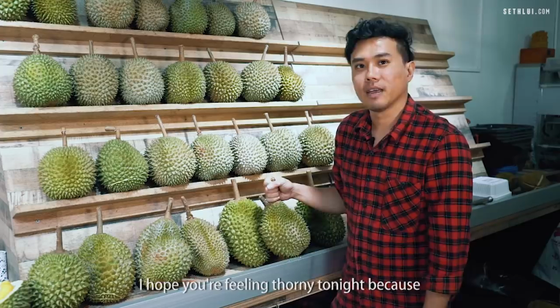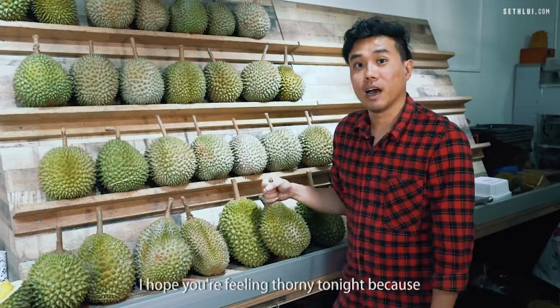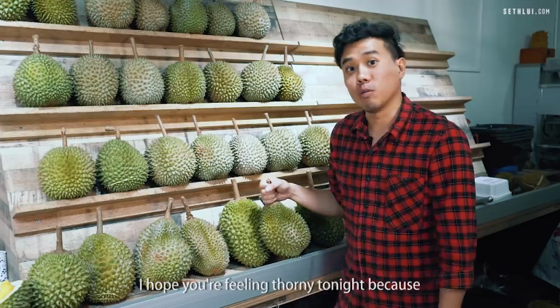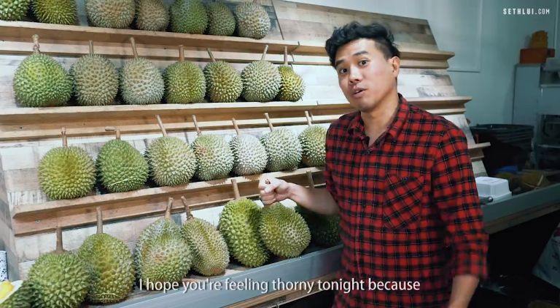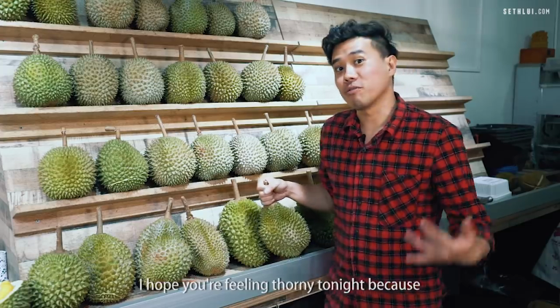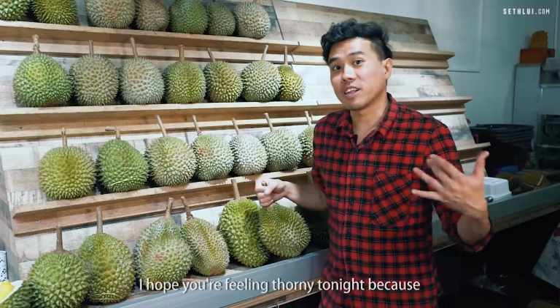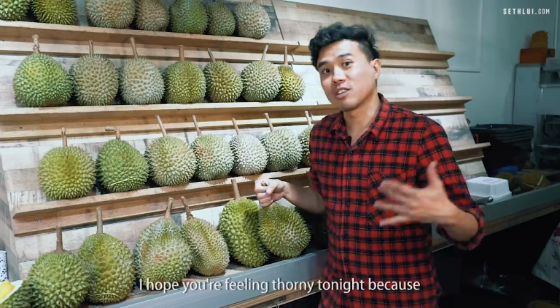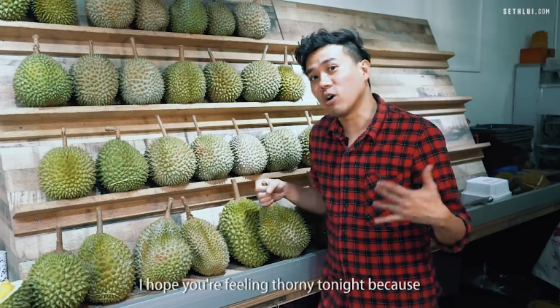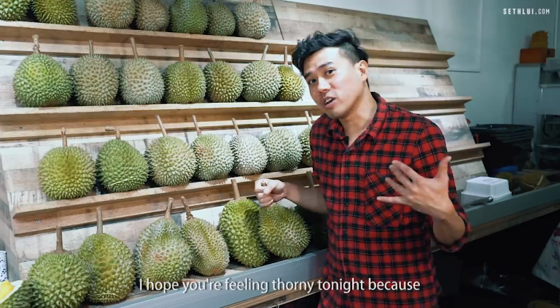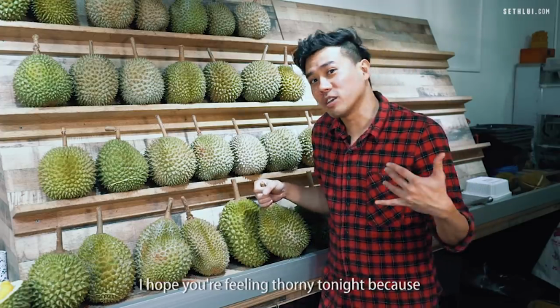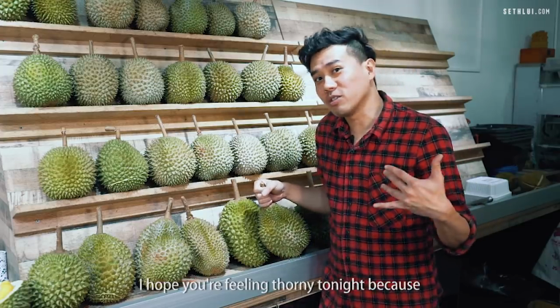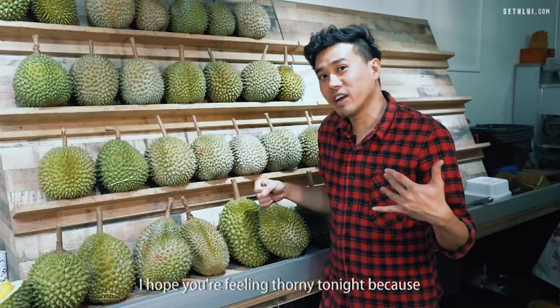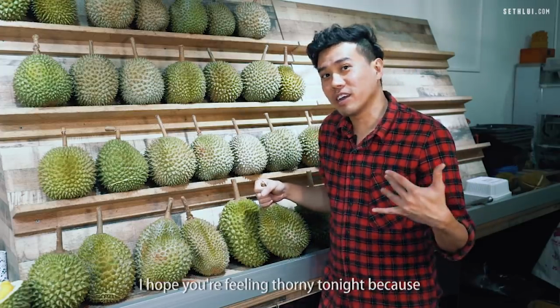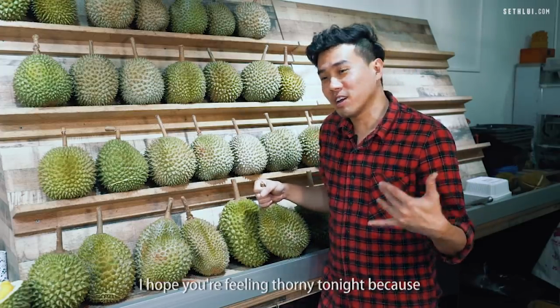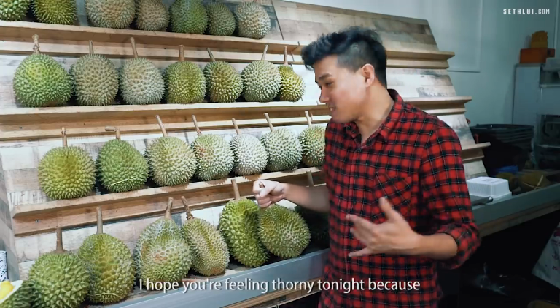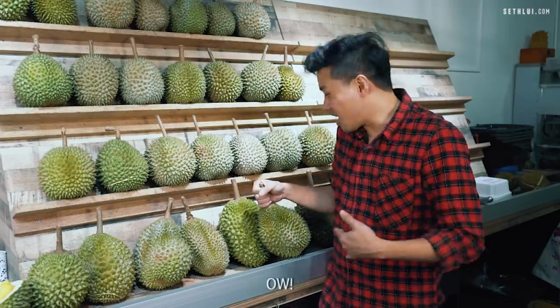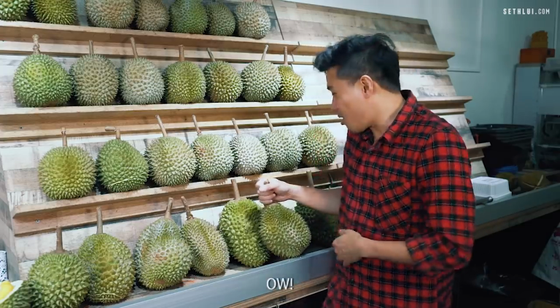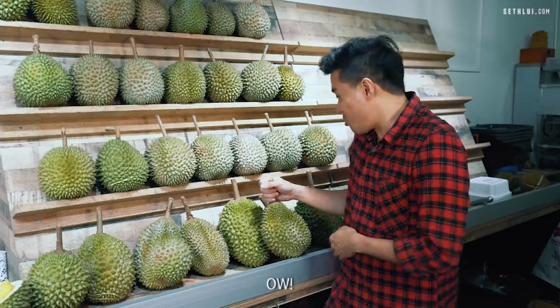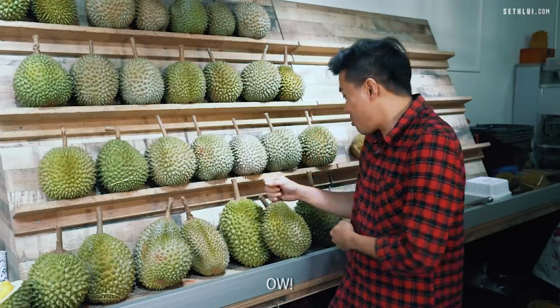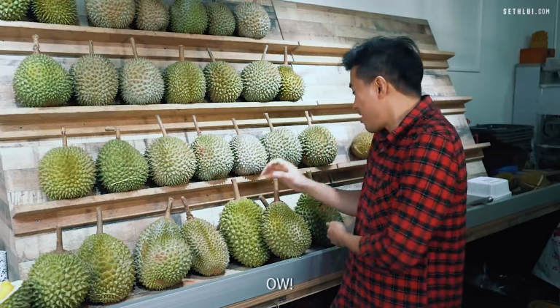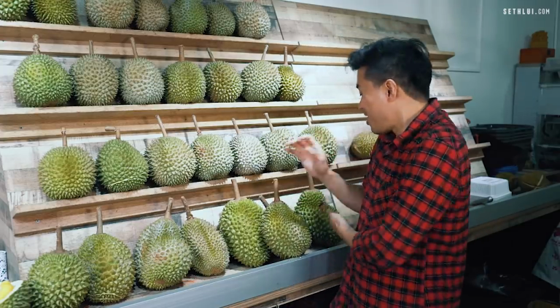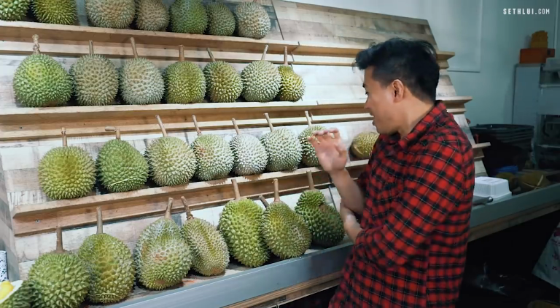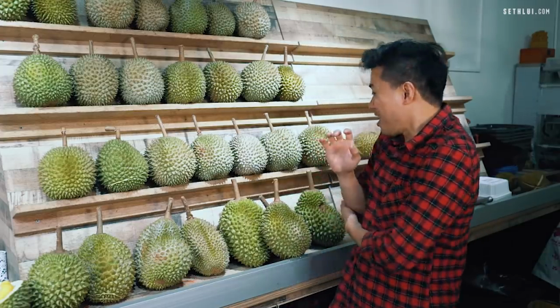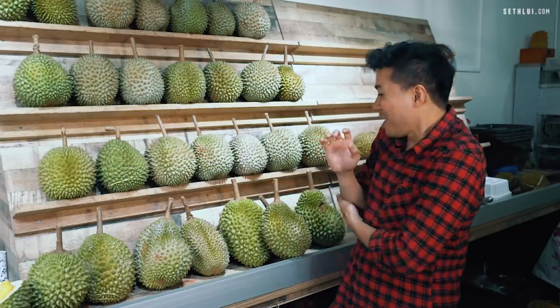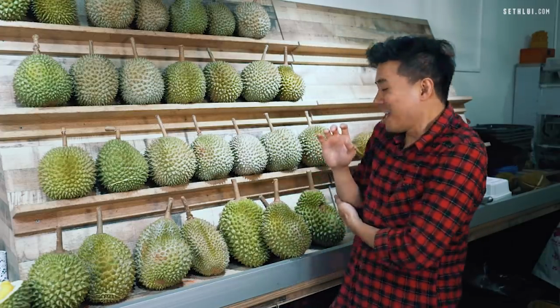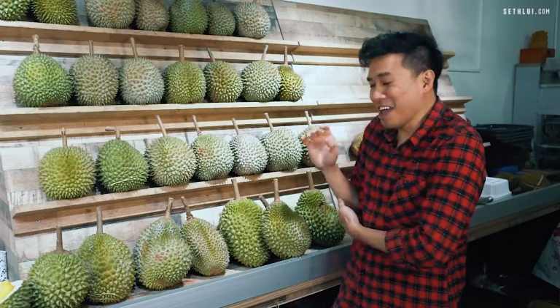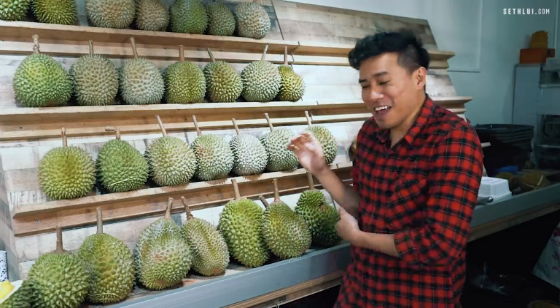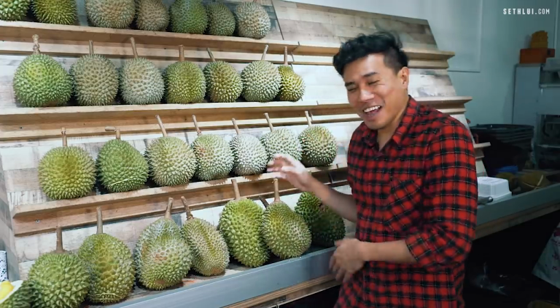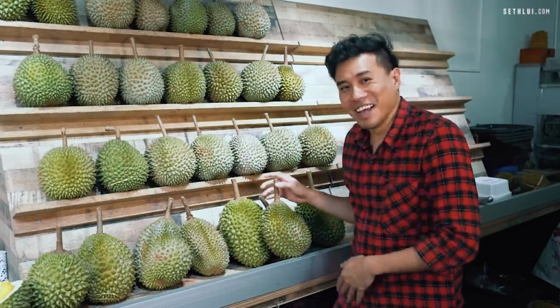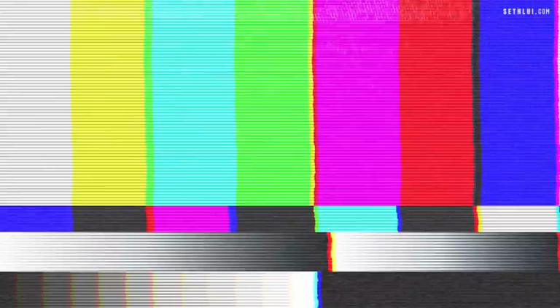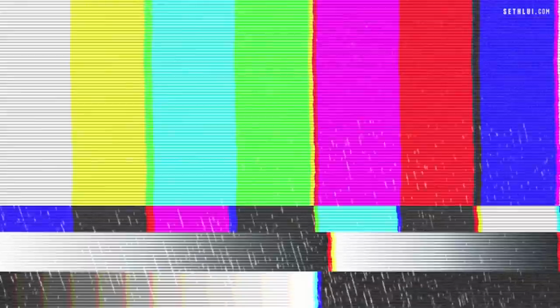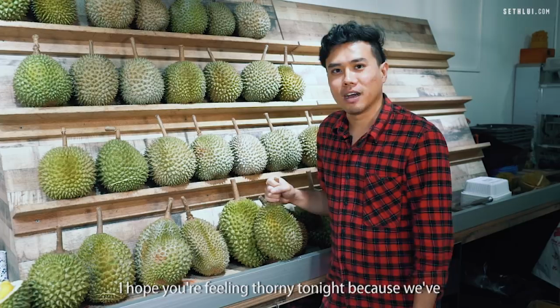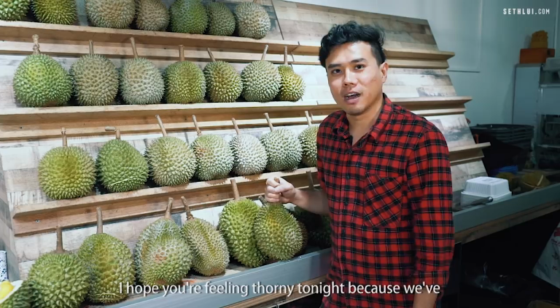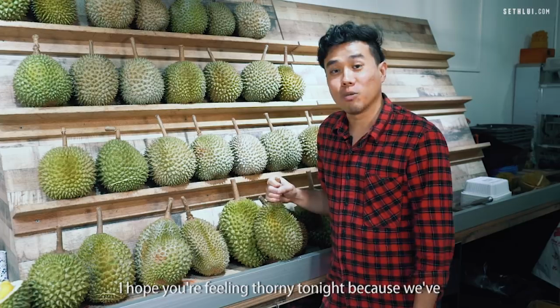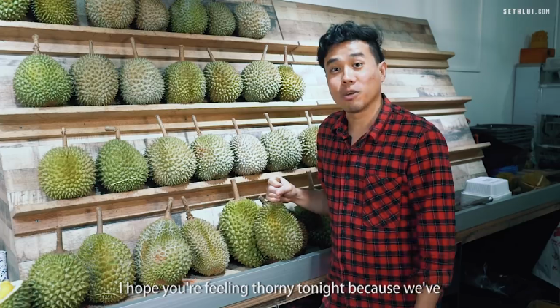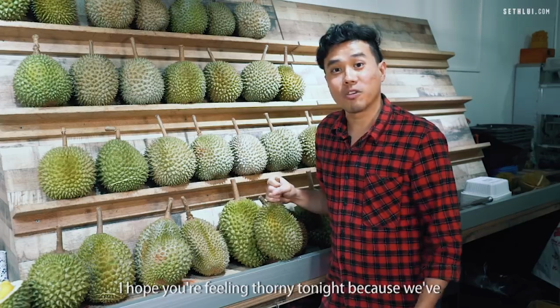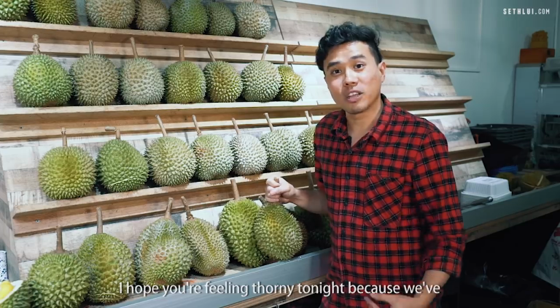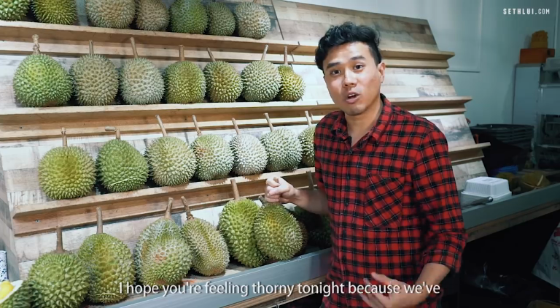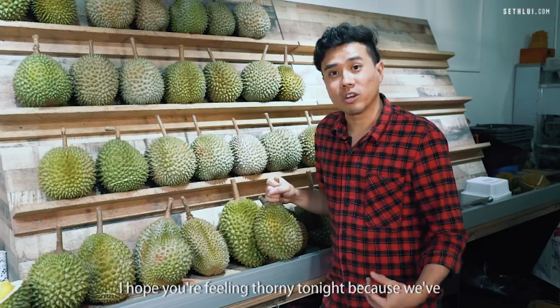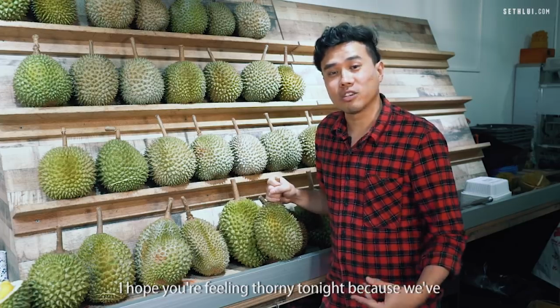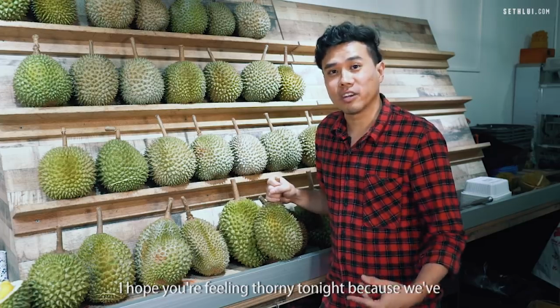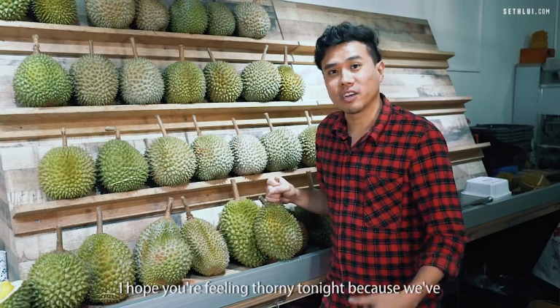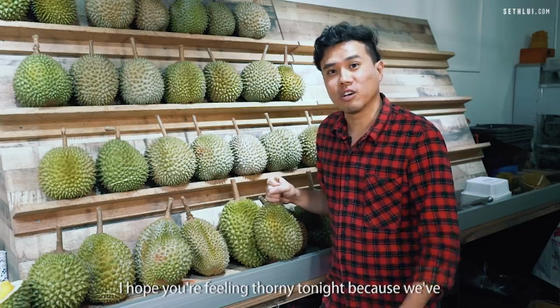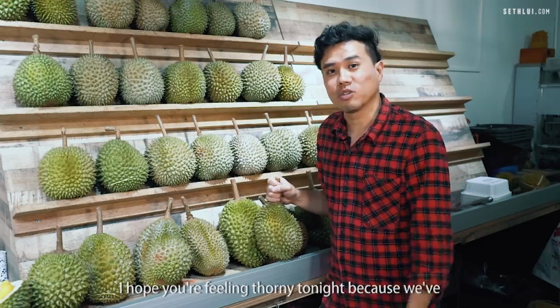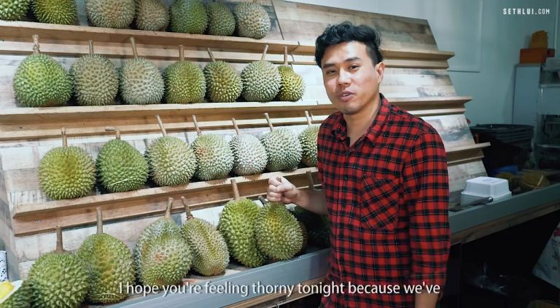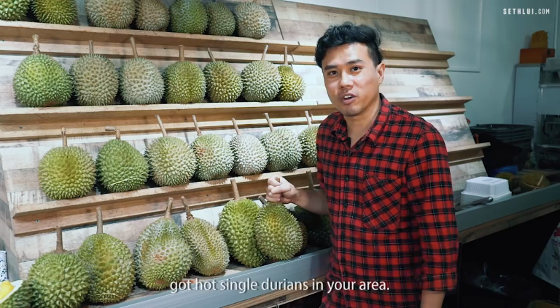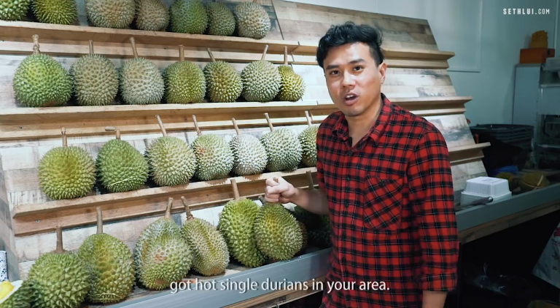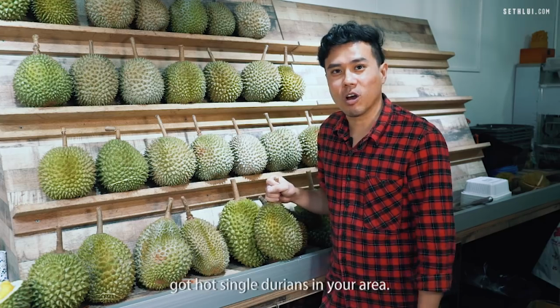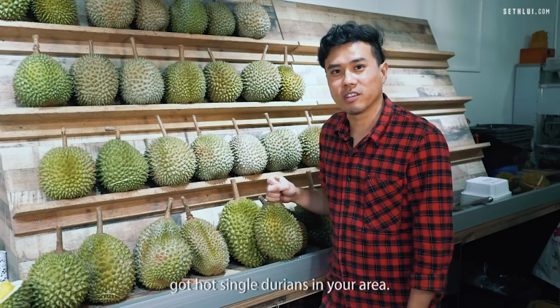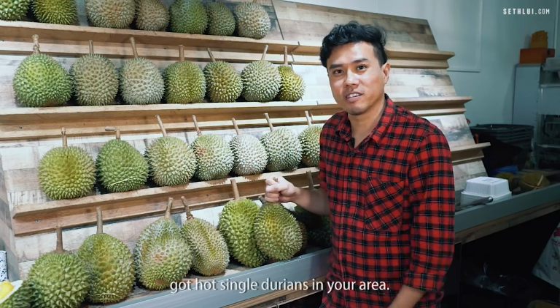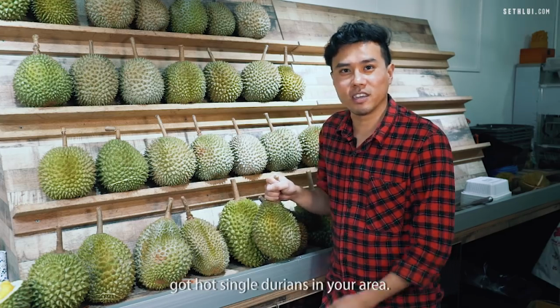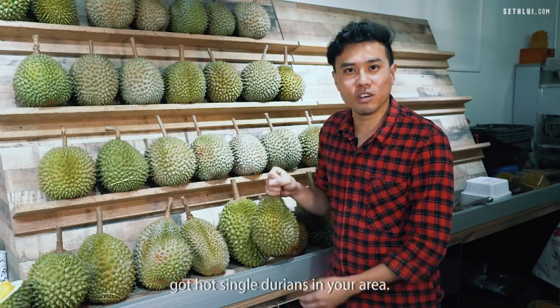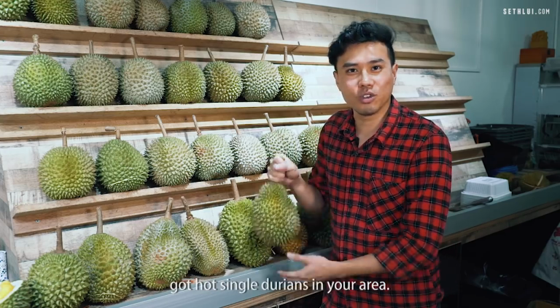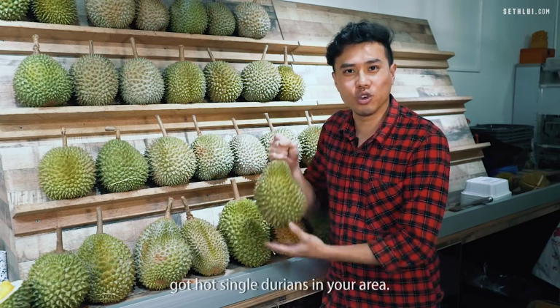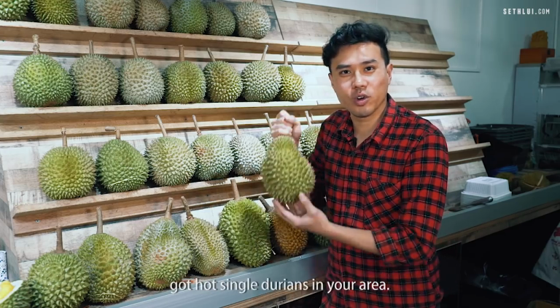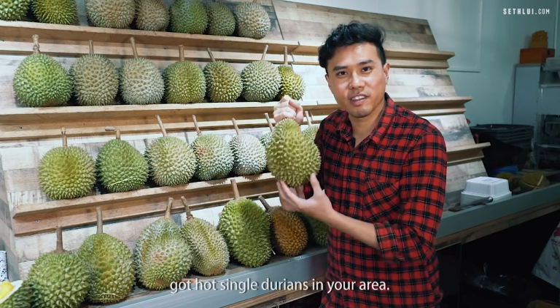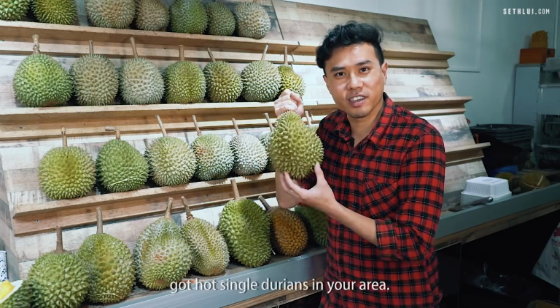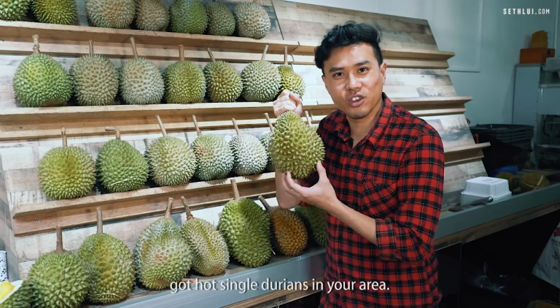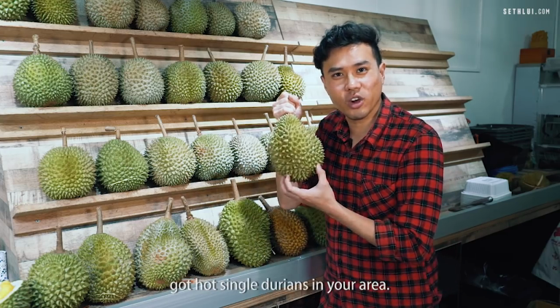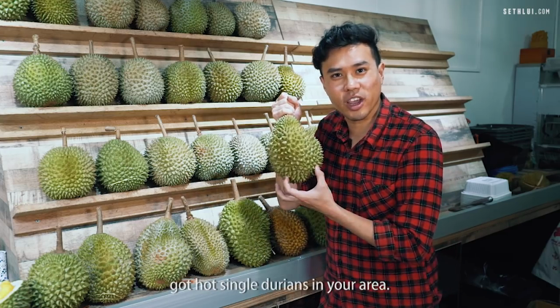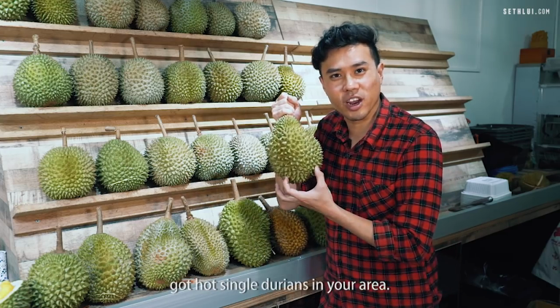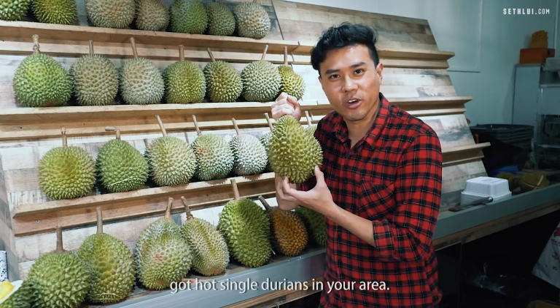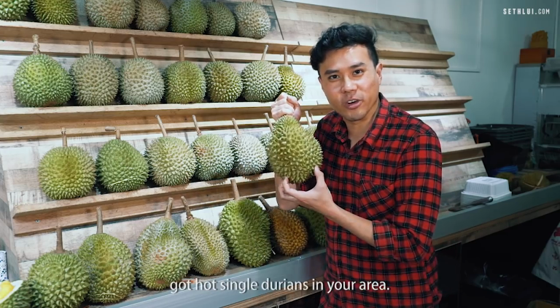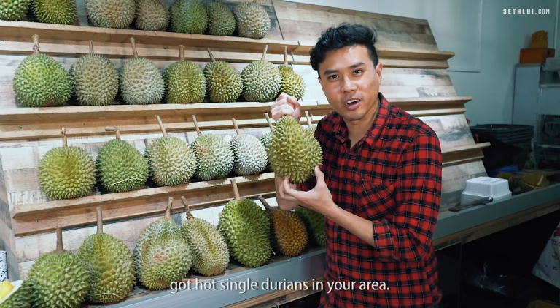I hope you're feeling tawny tonight, cause we've got hot single durians in your area.